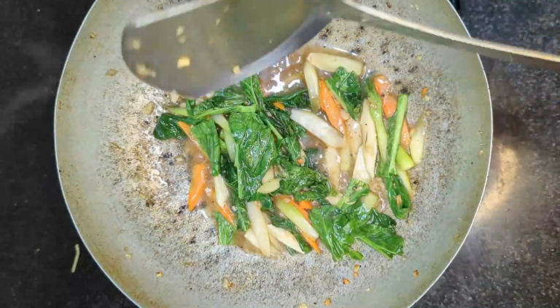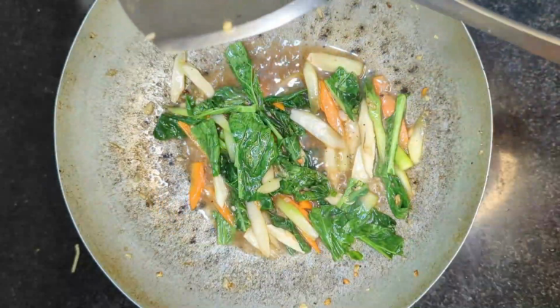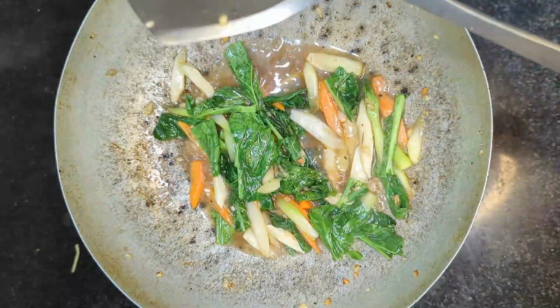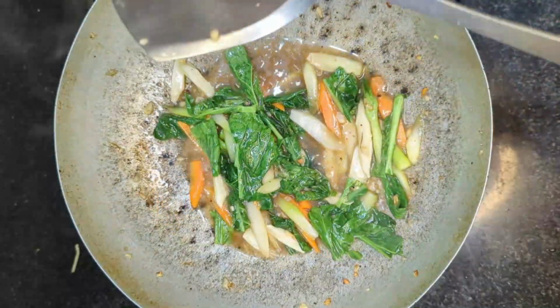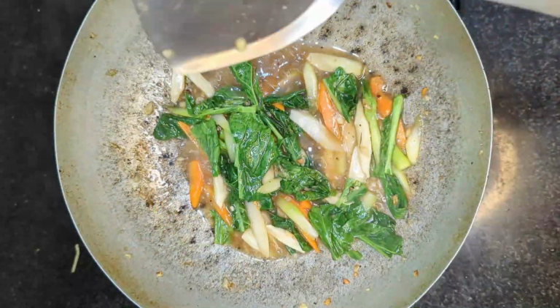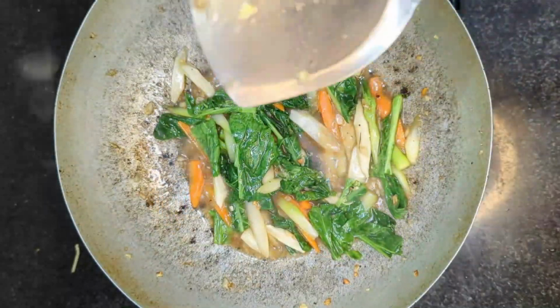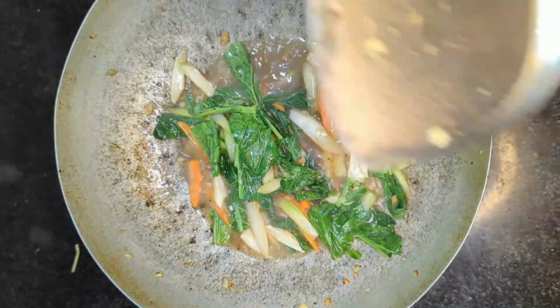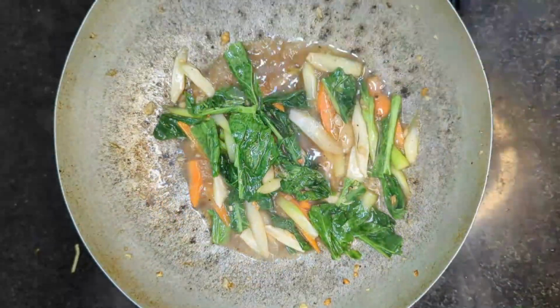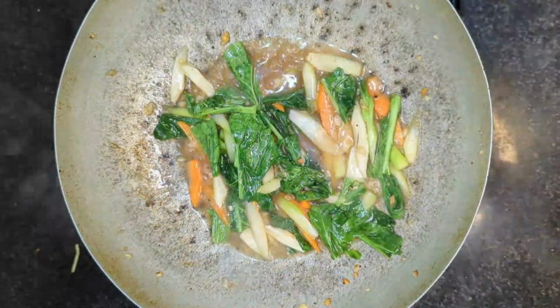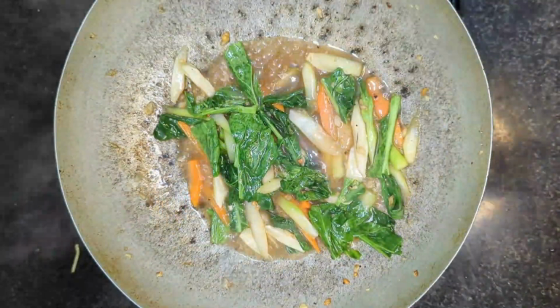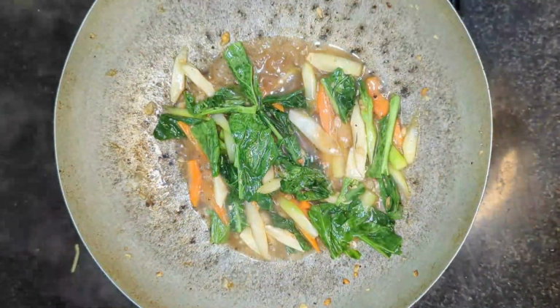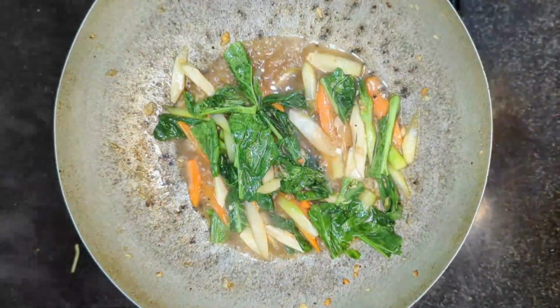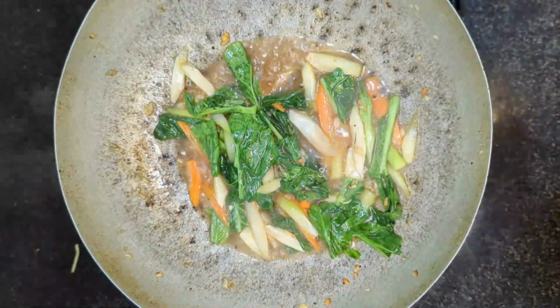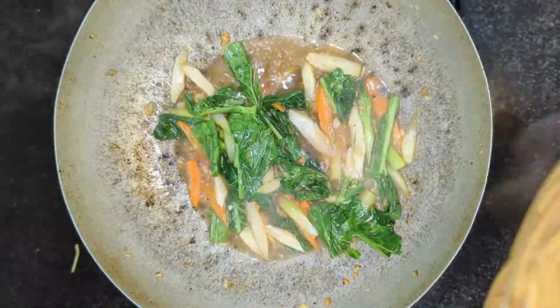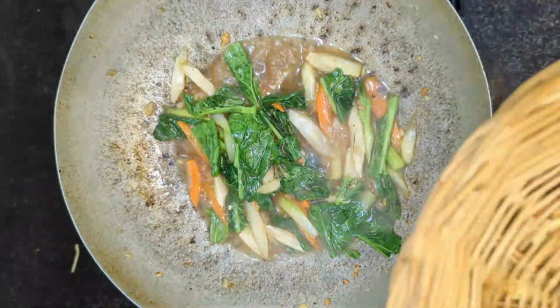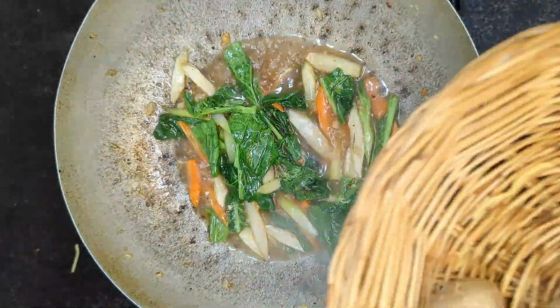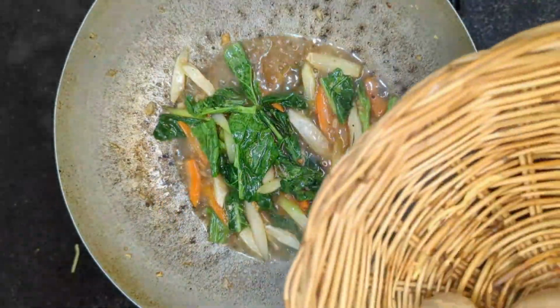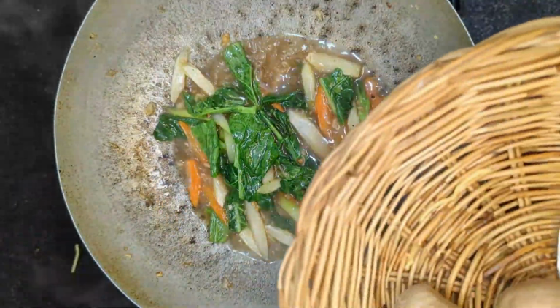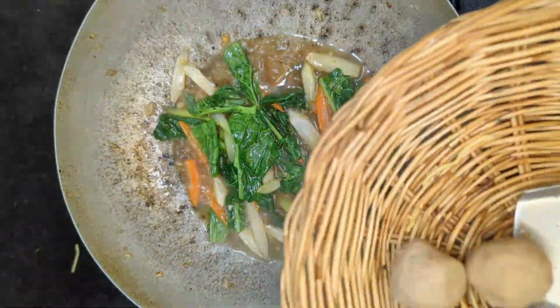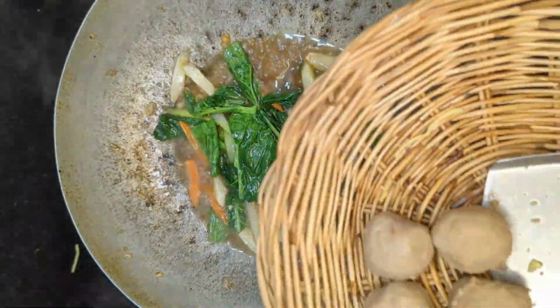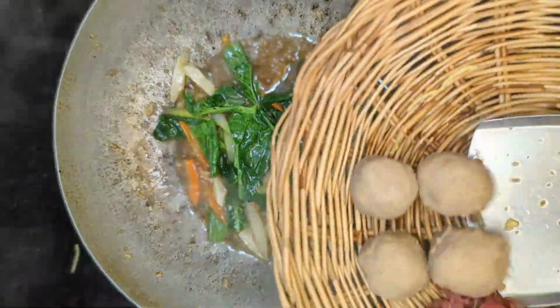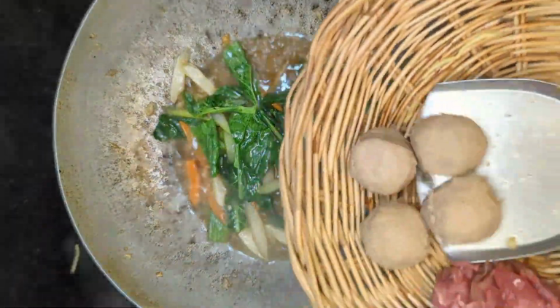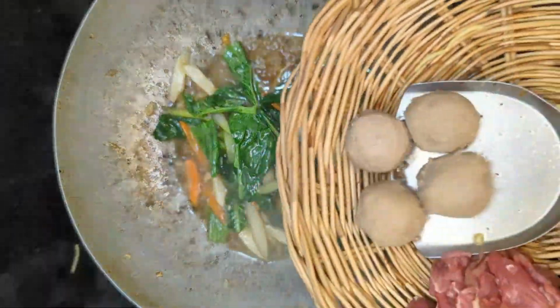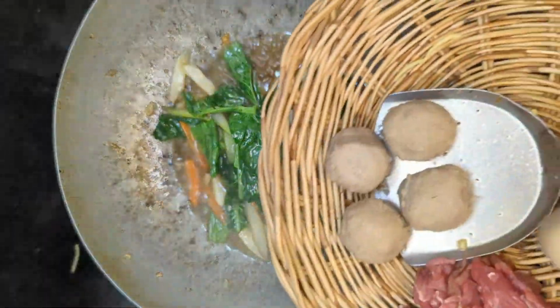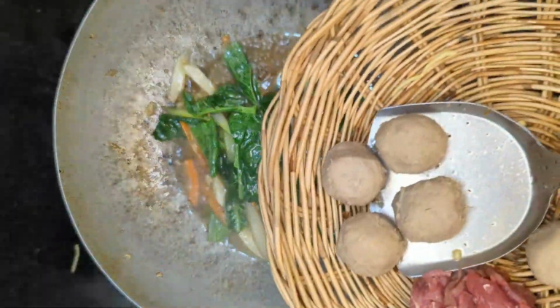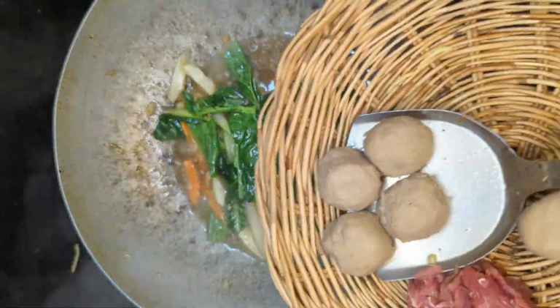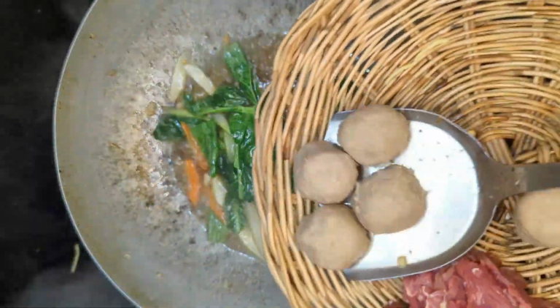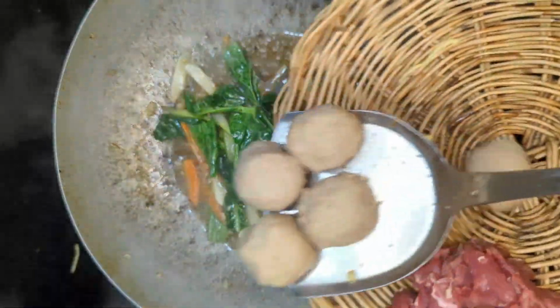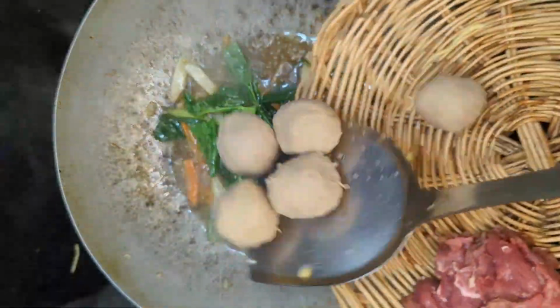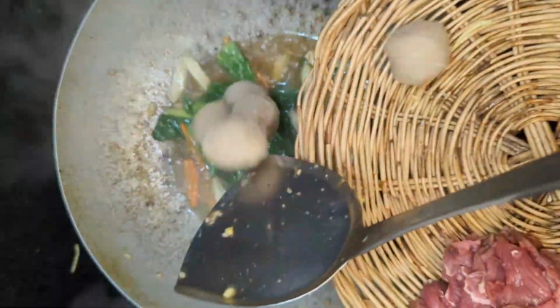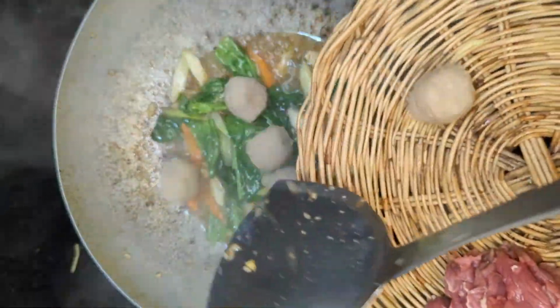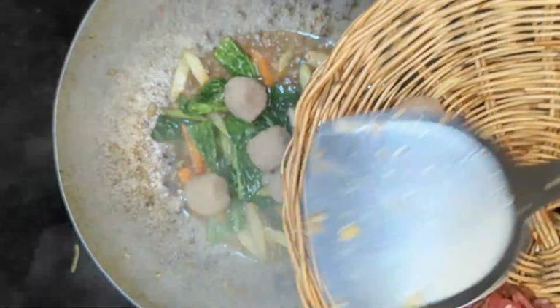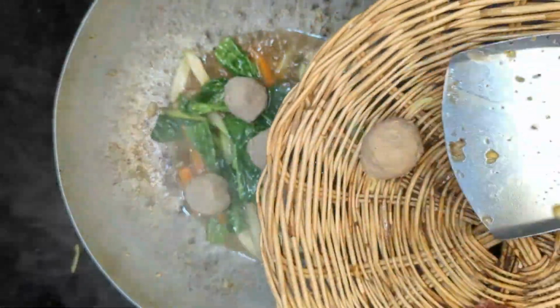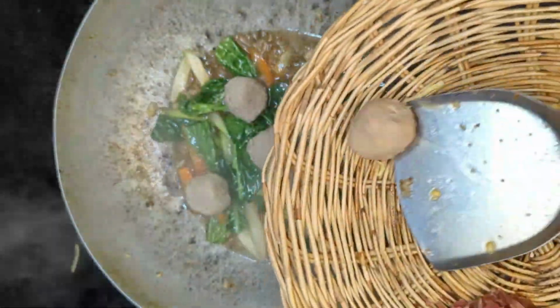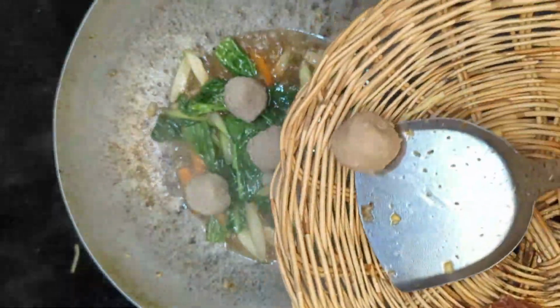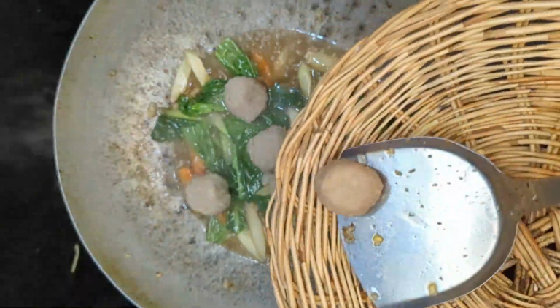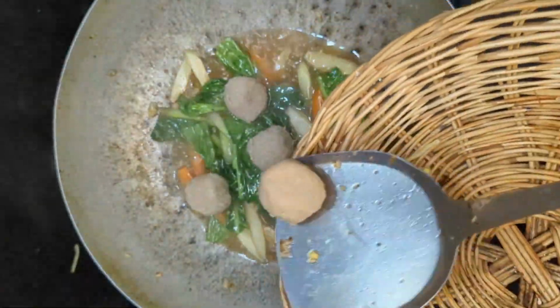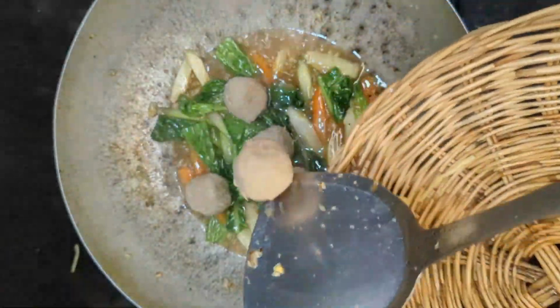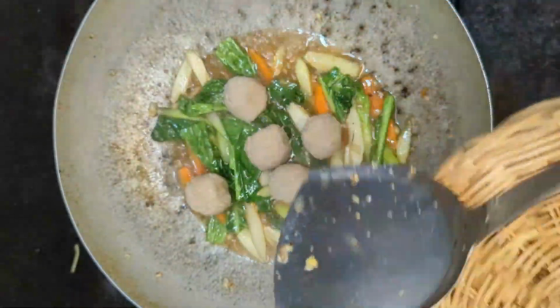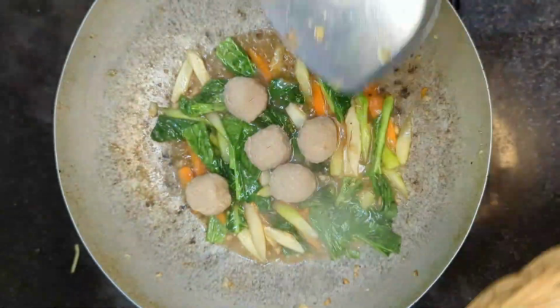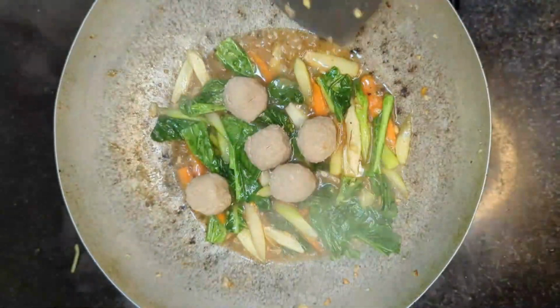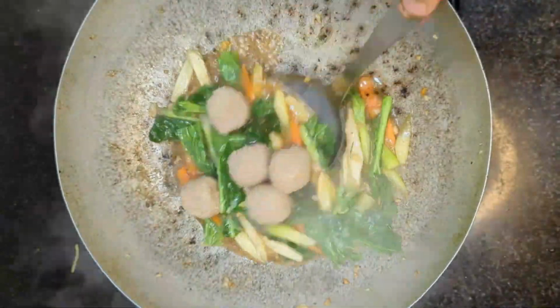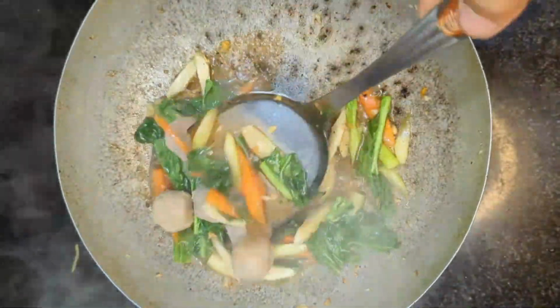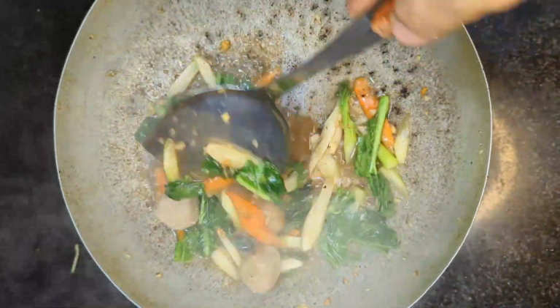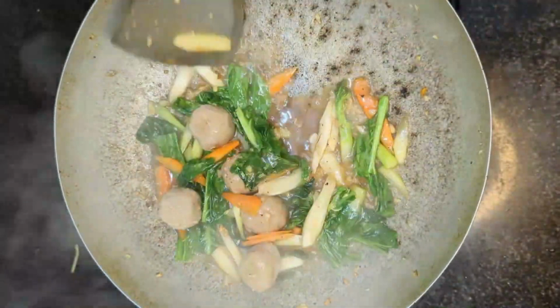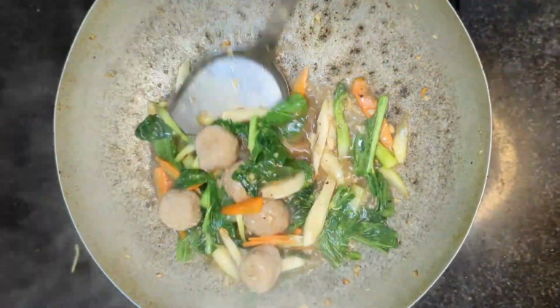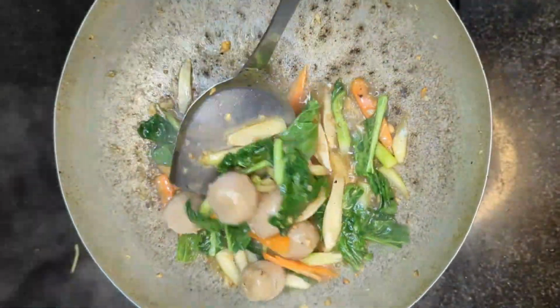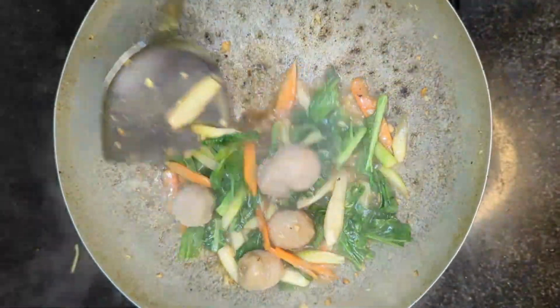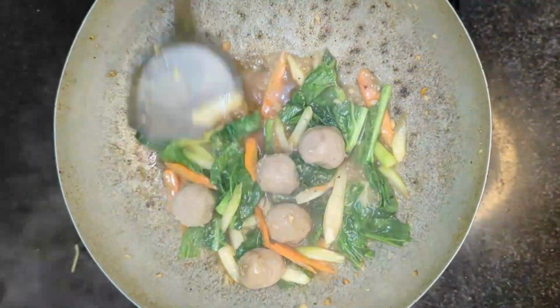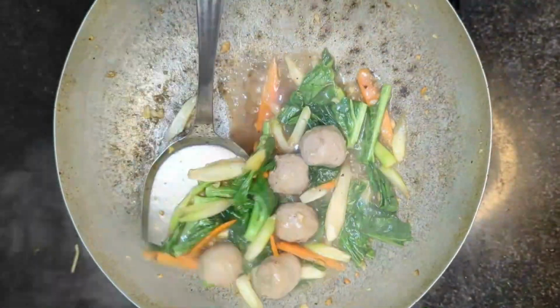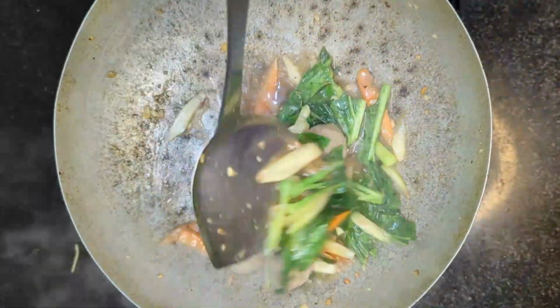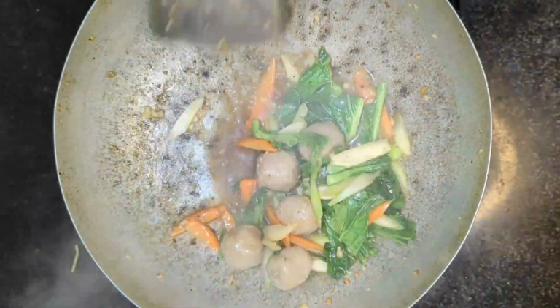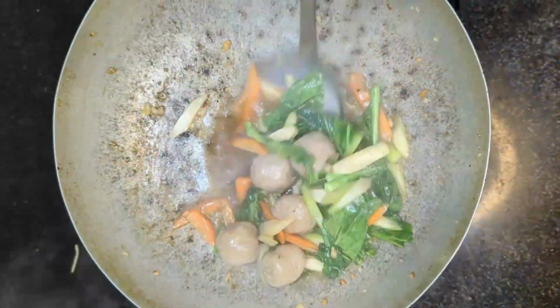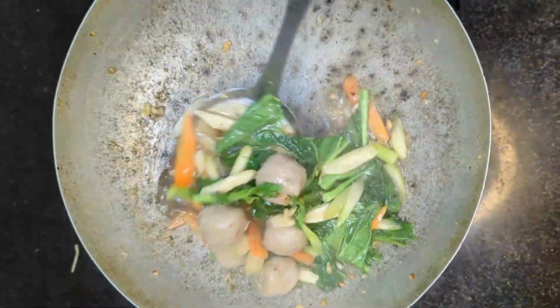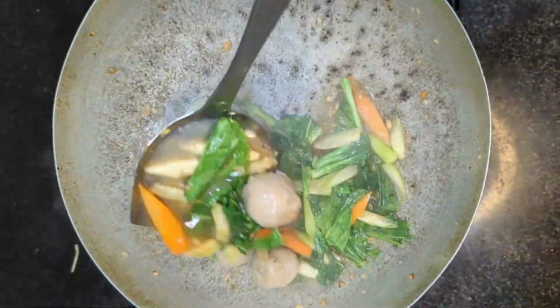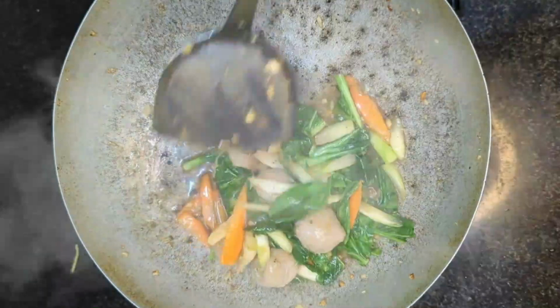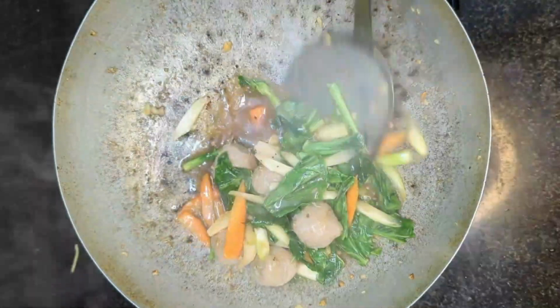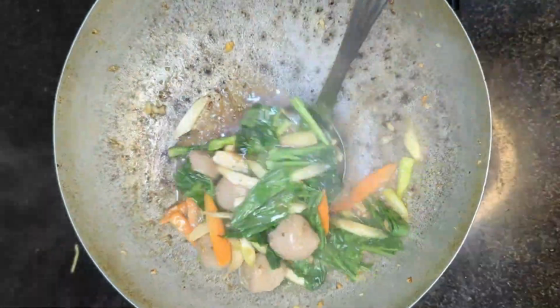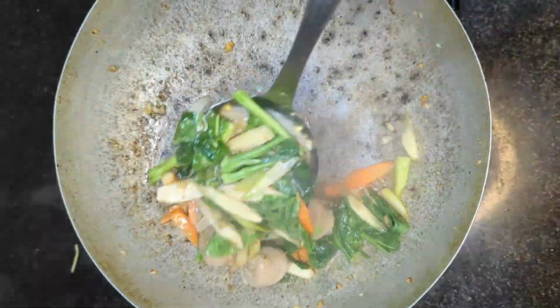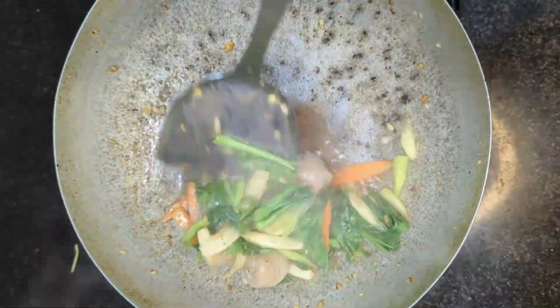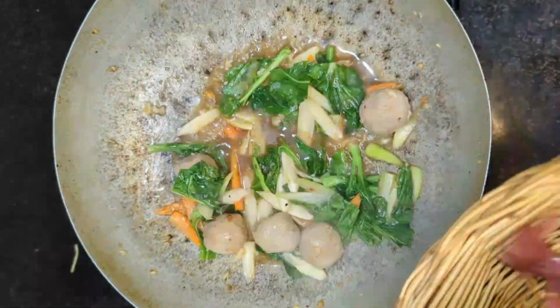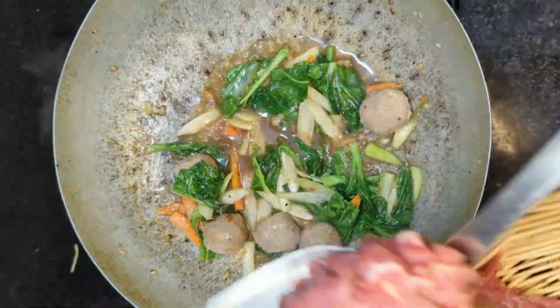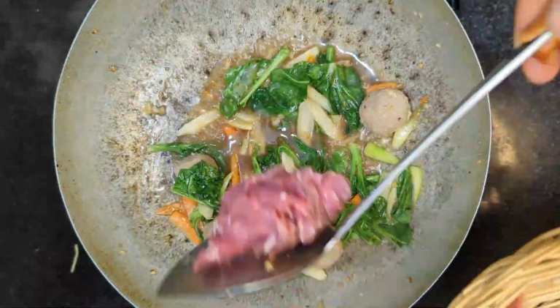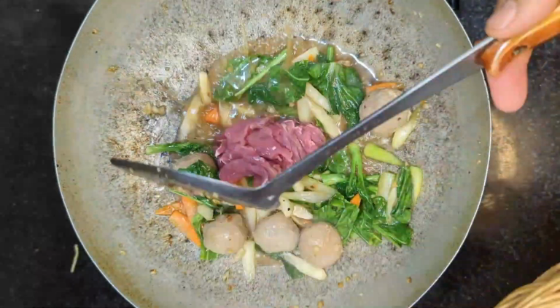Add the rice to cover the rice. Let's go.